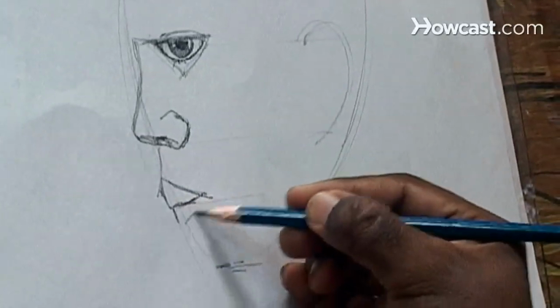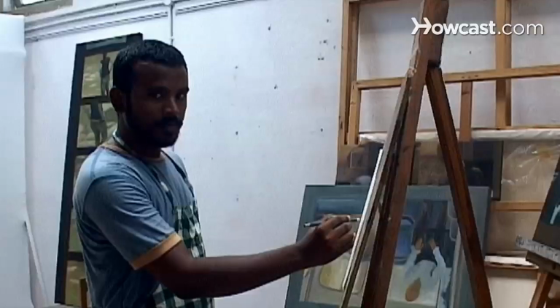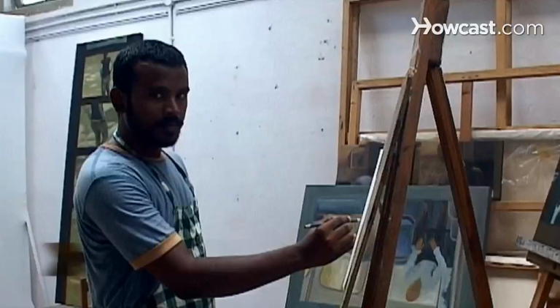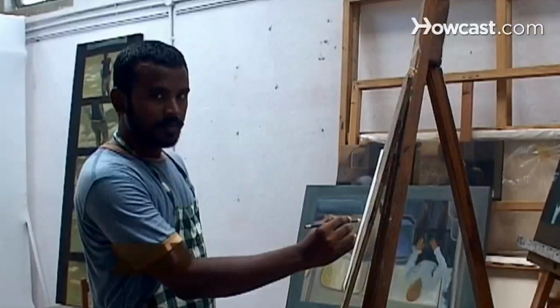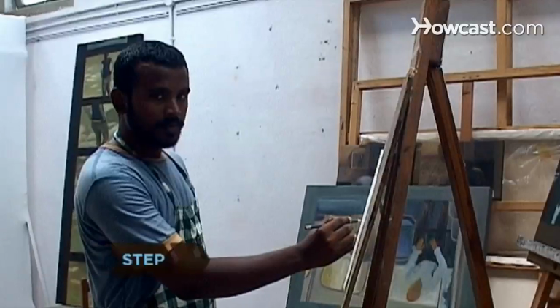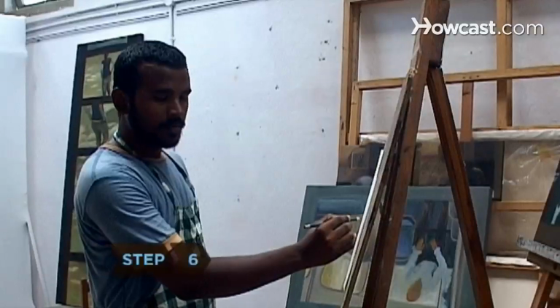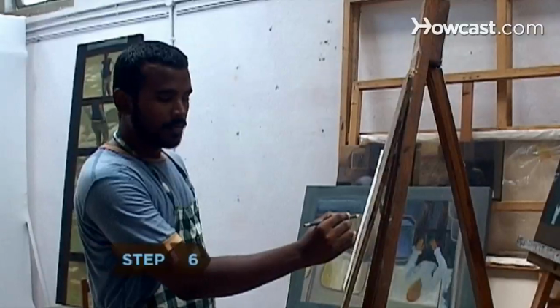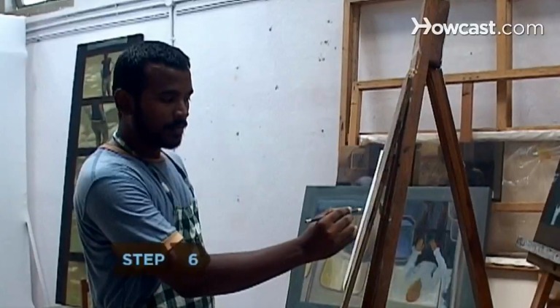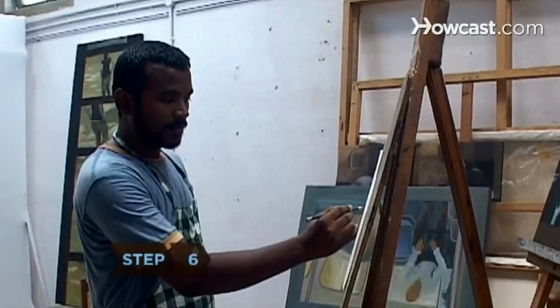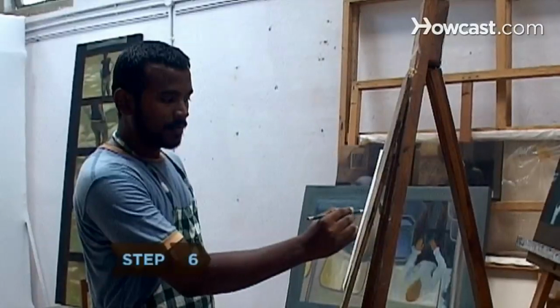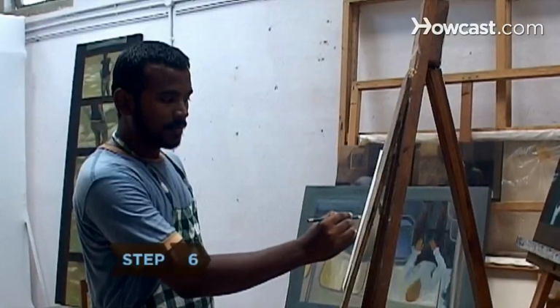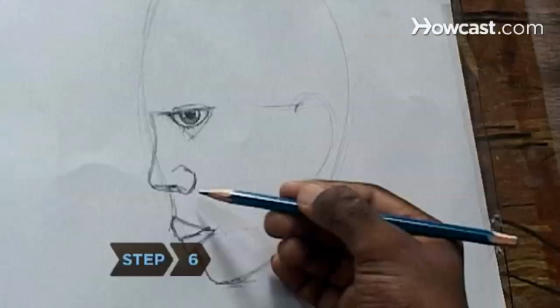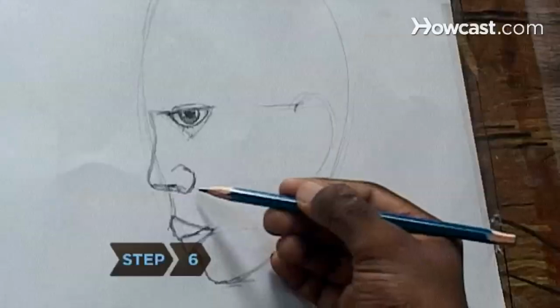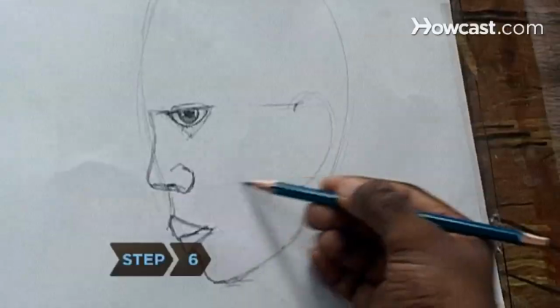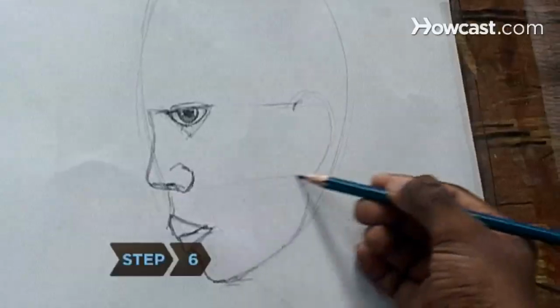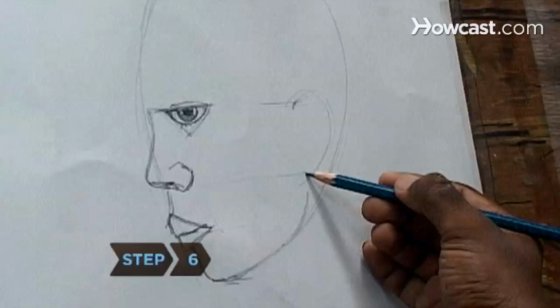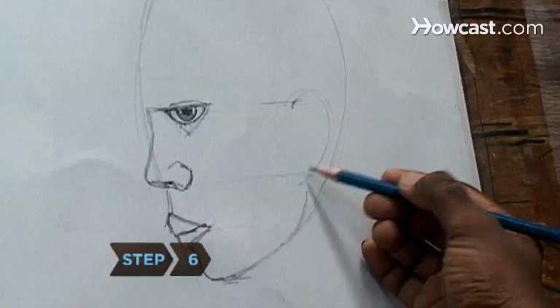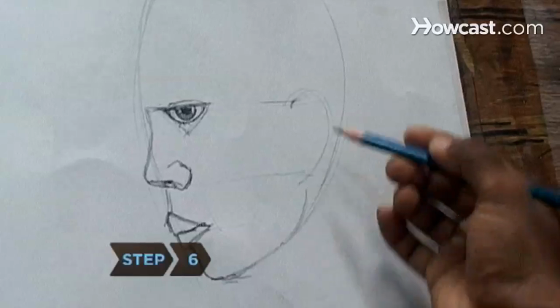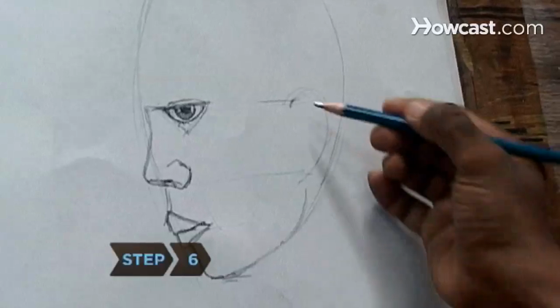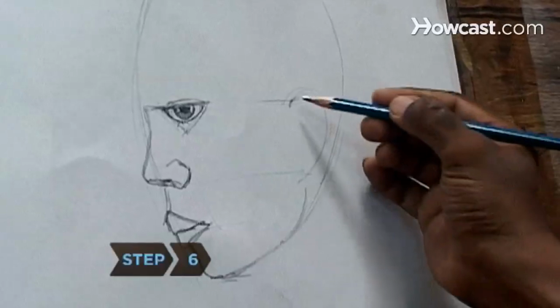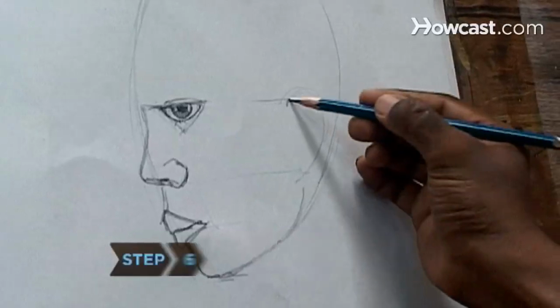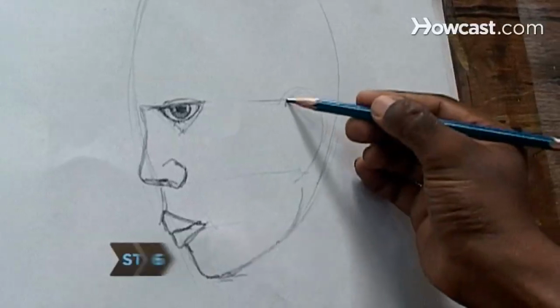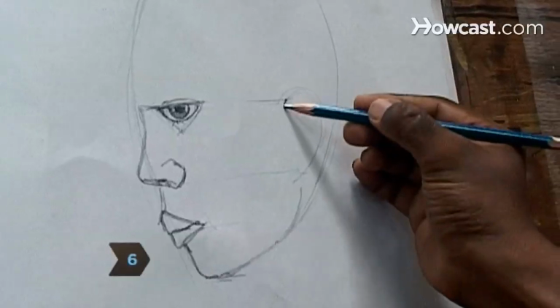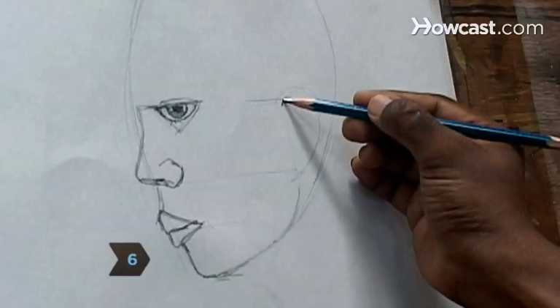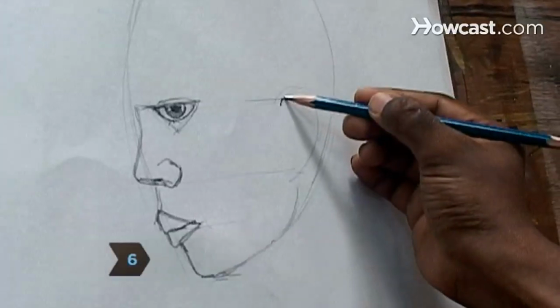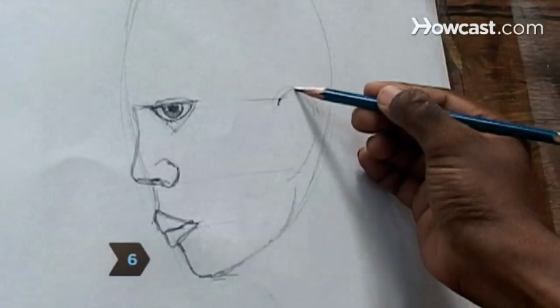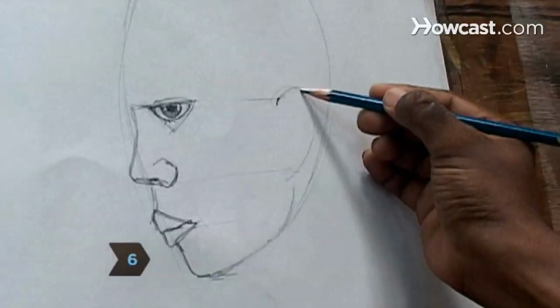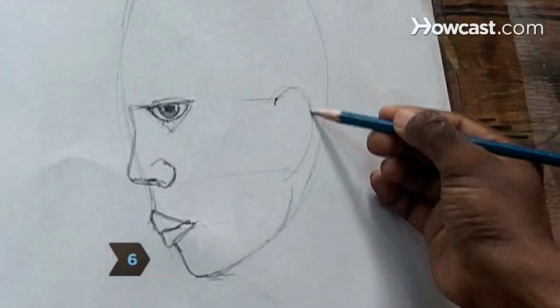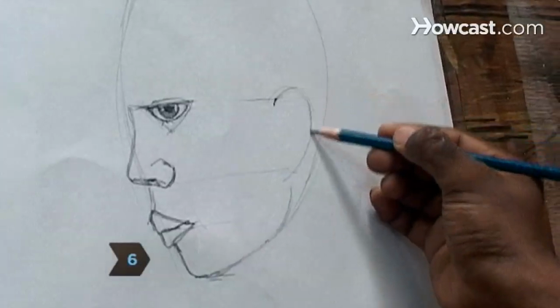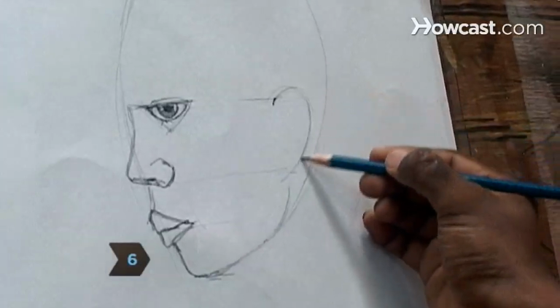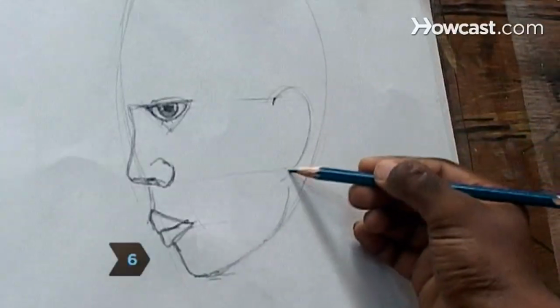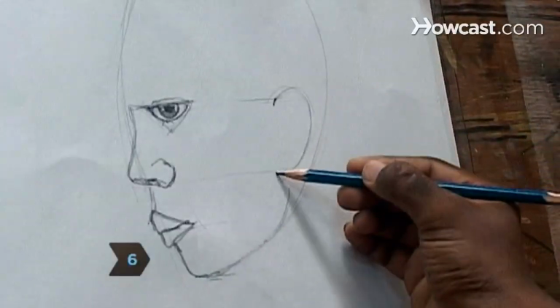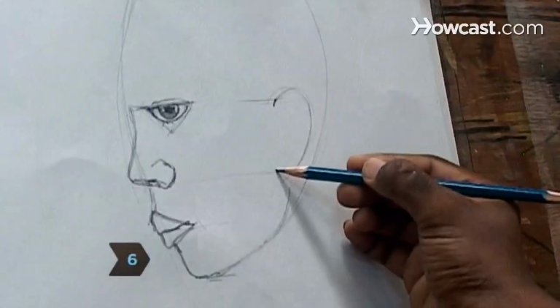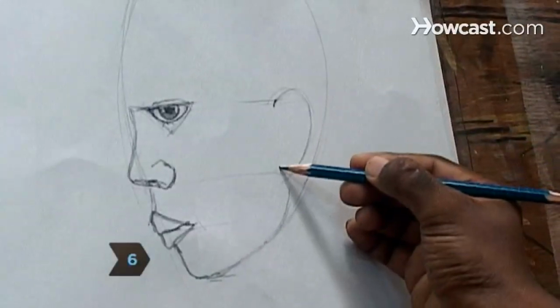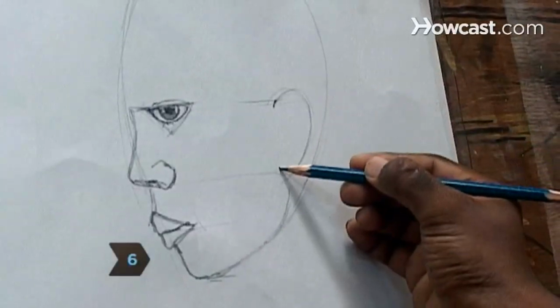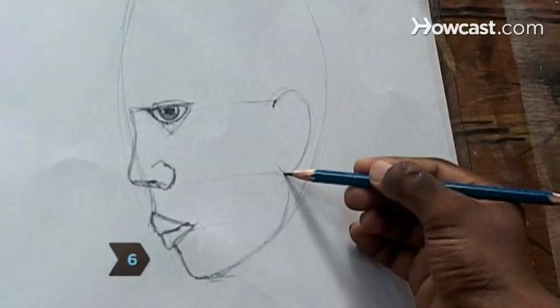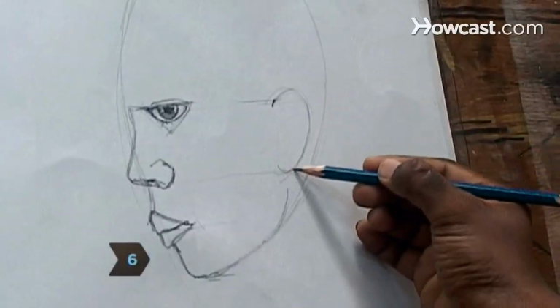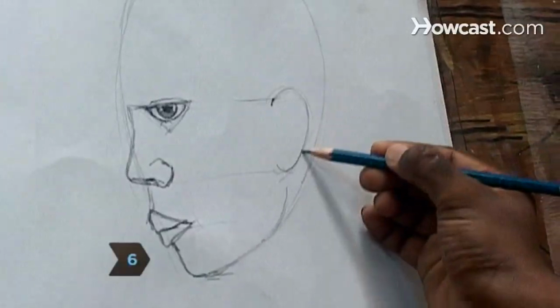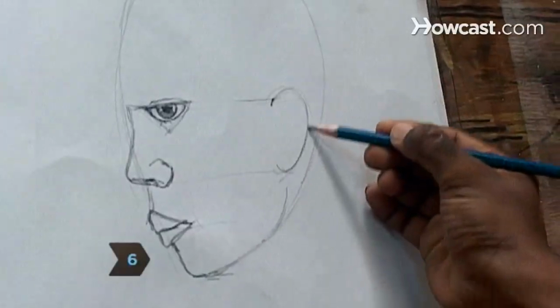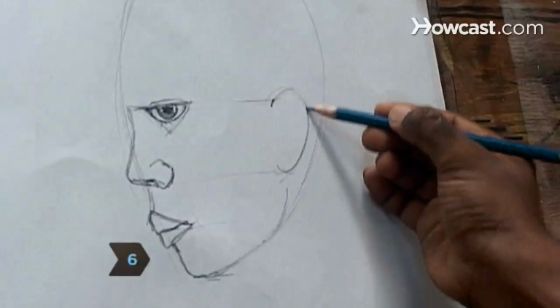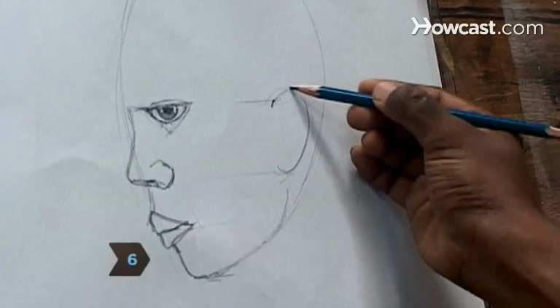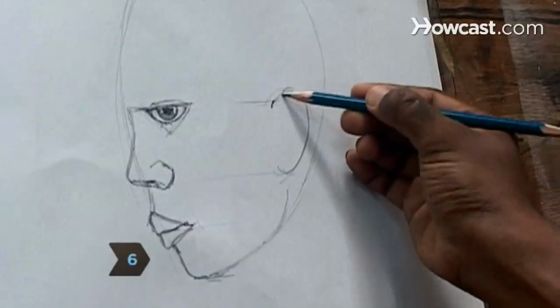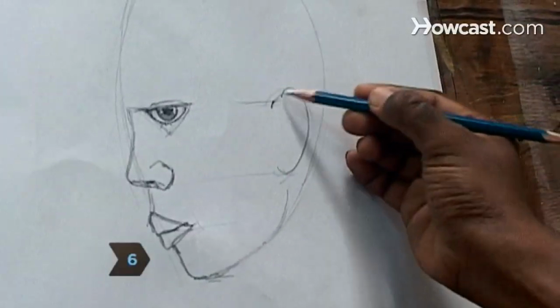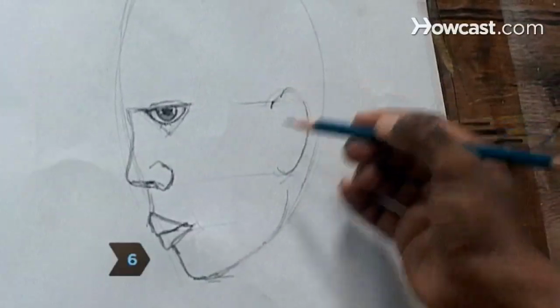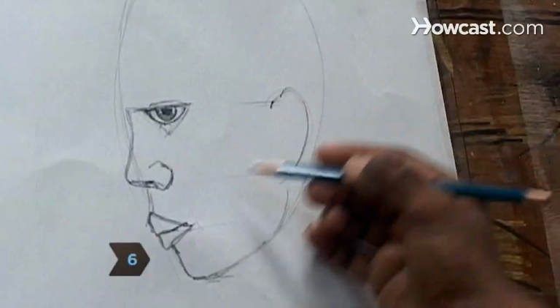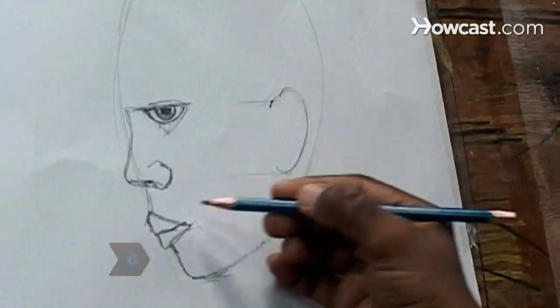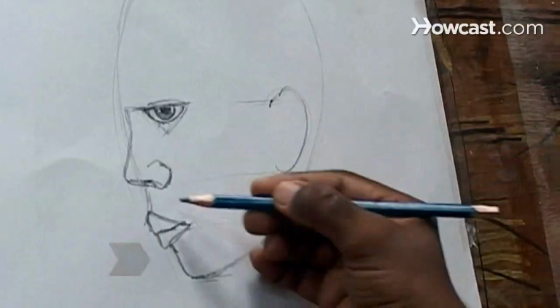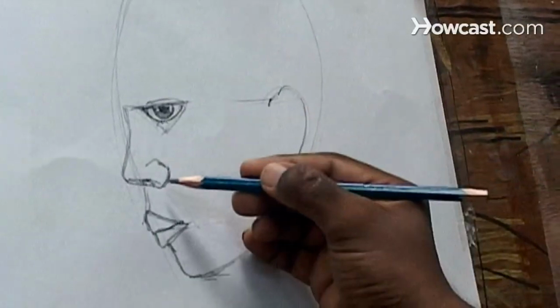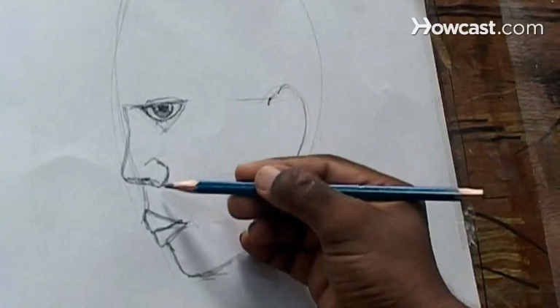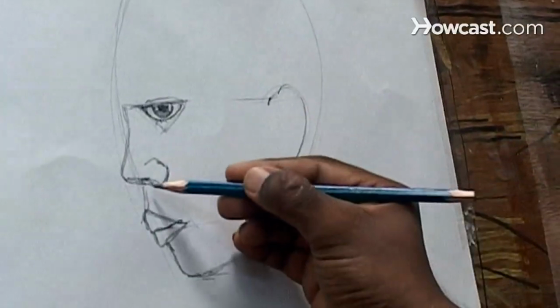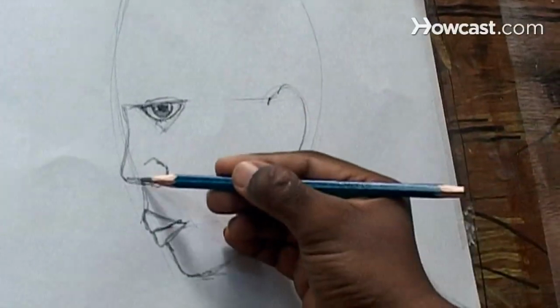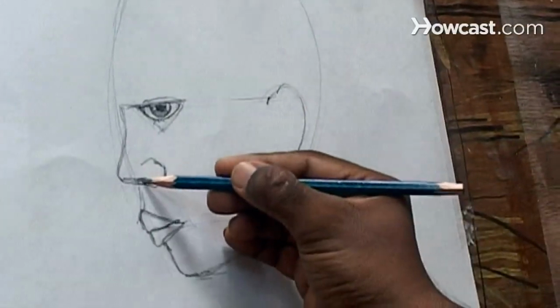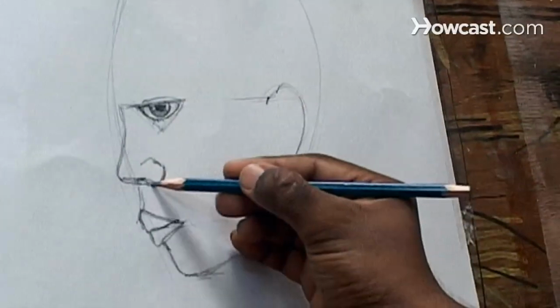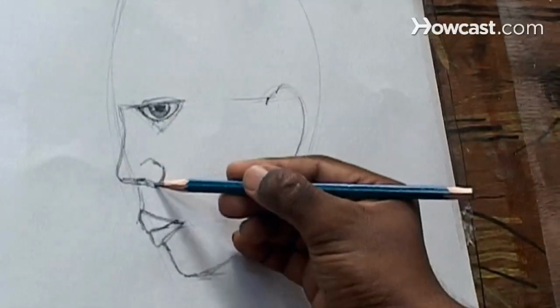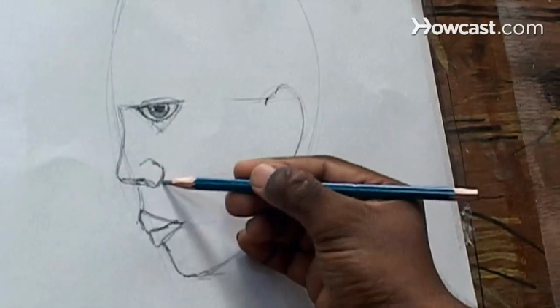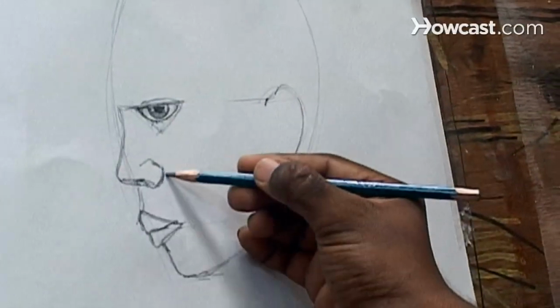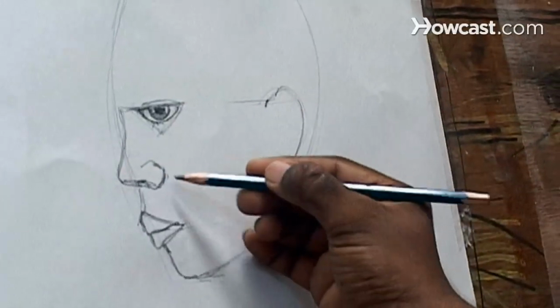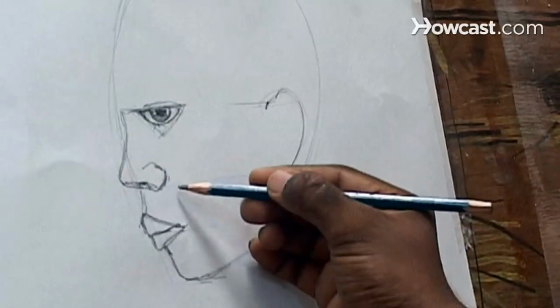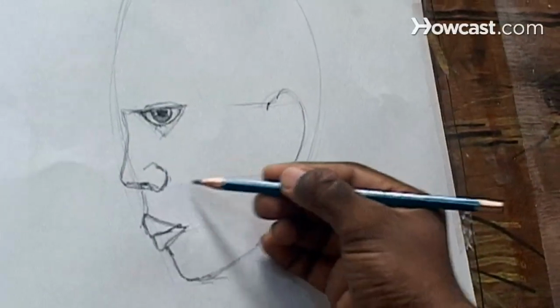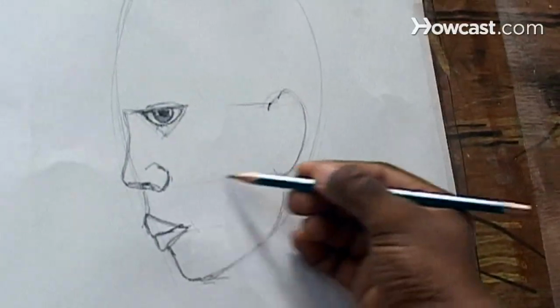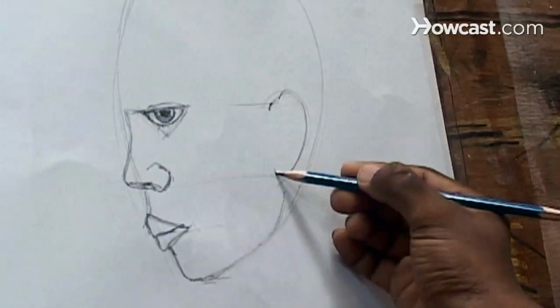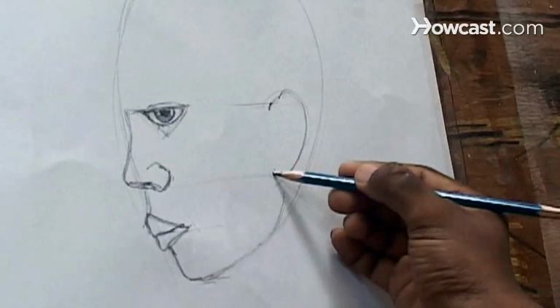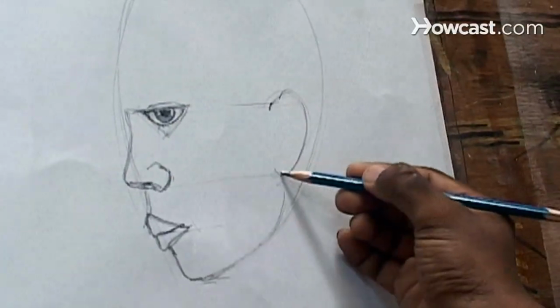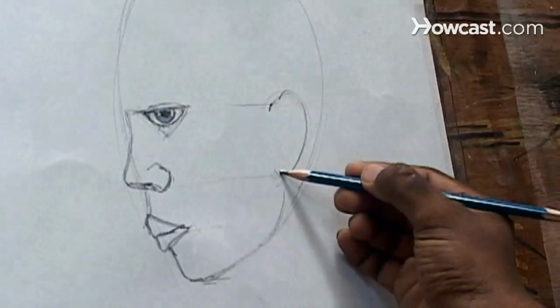Step 6. Add a C-shaped ear, placing it opposite the nose near the oval's center and aligned between the eye and nose.